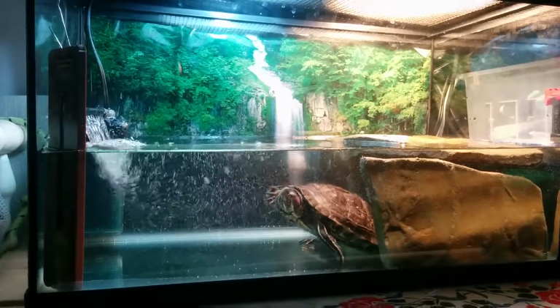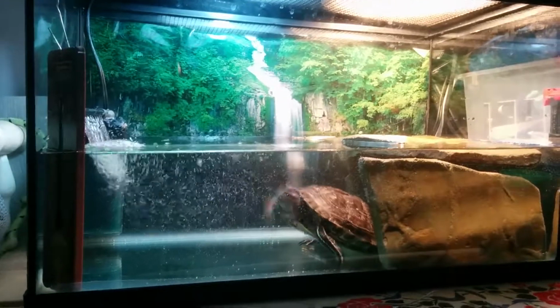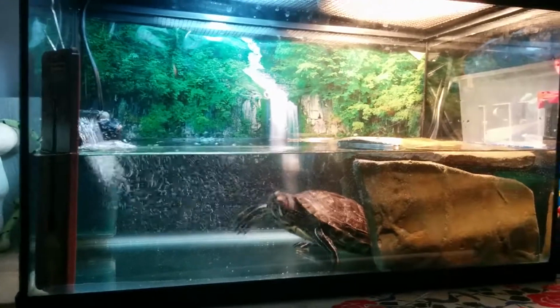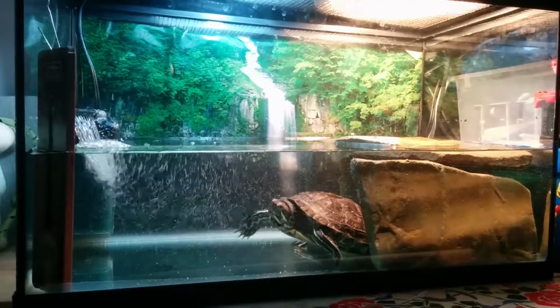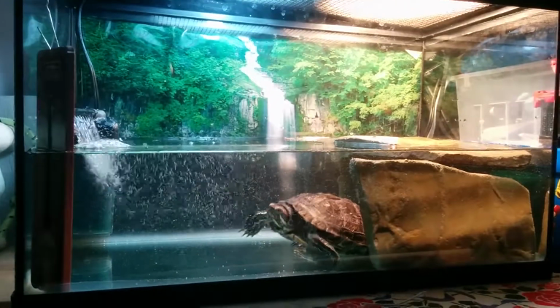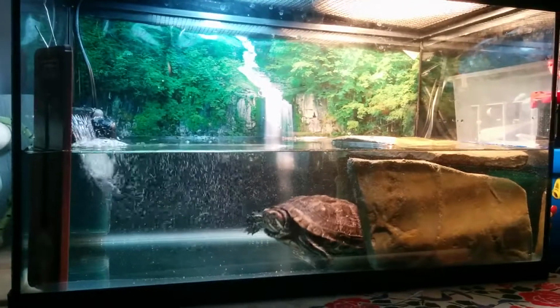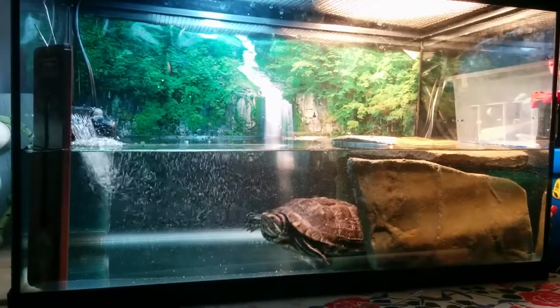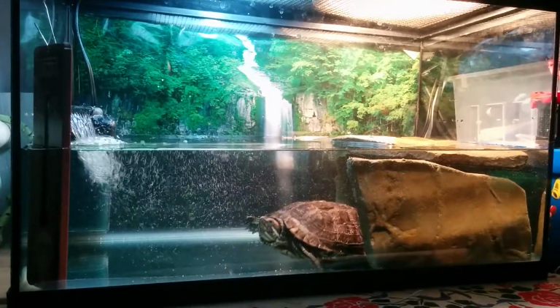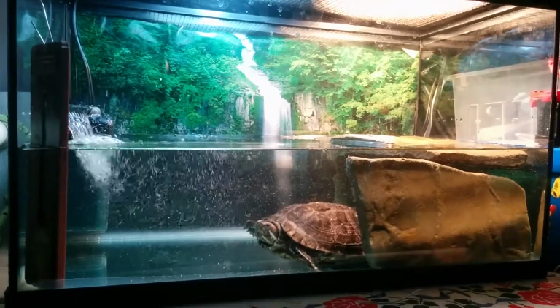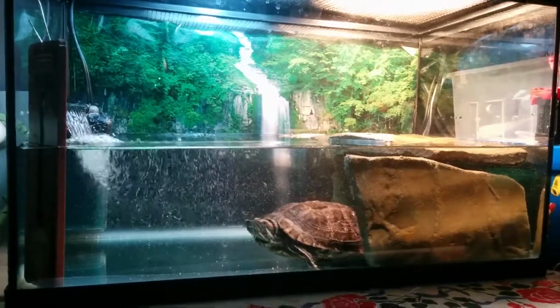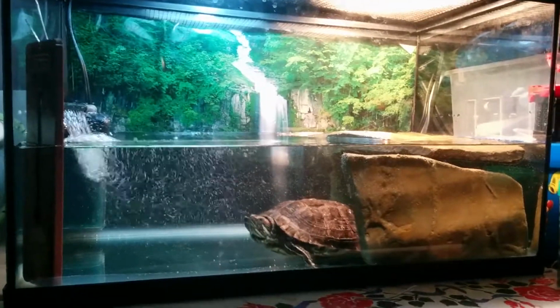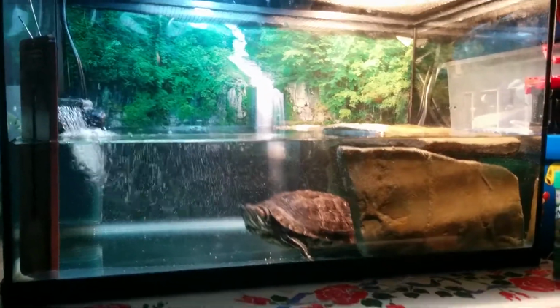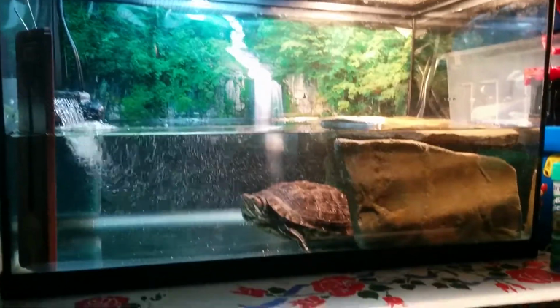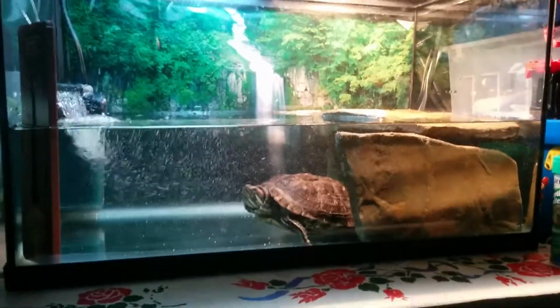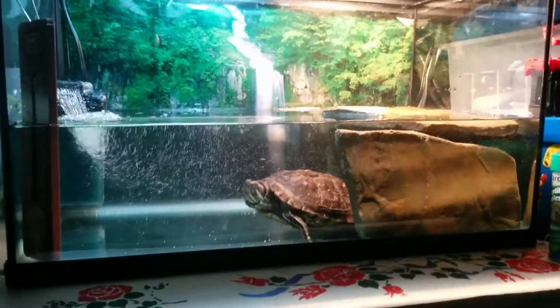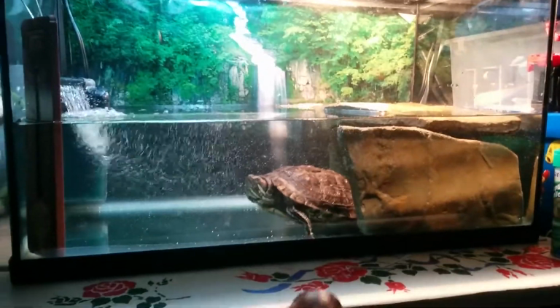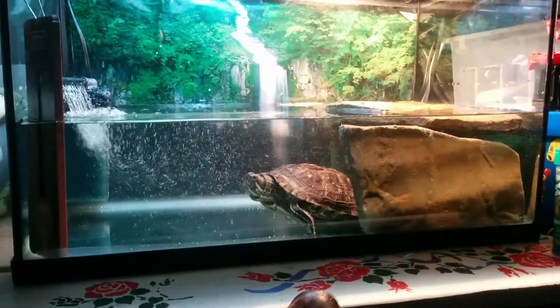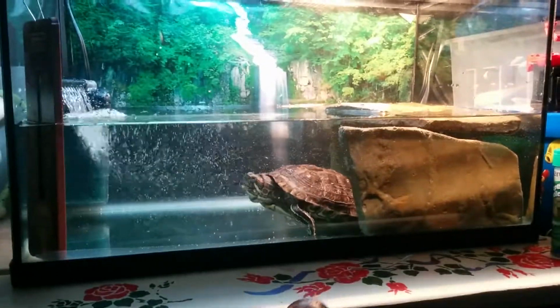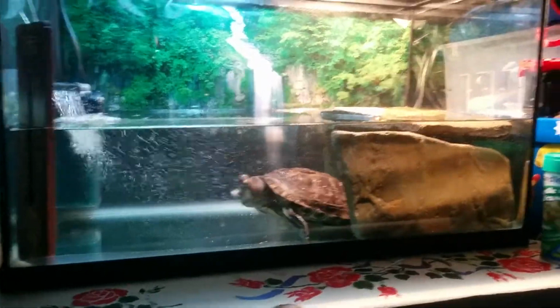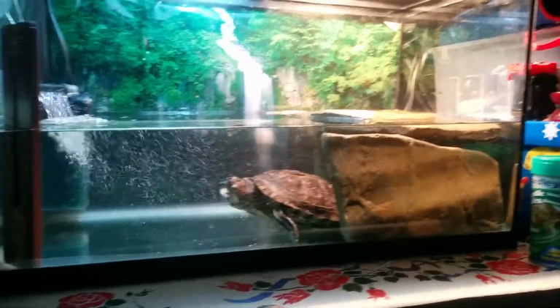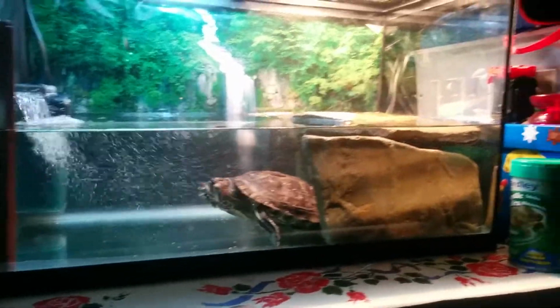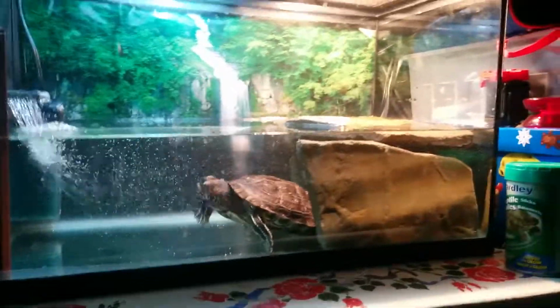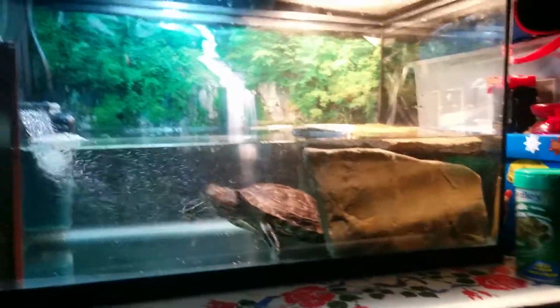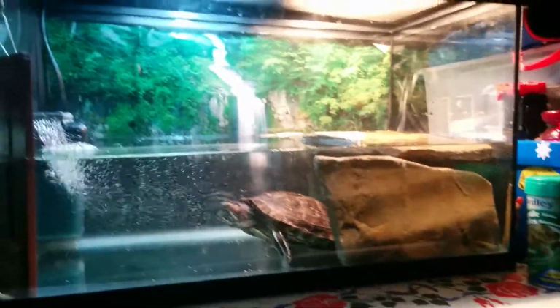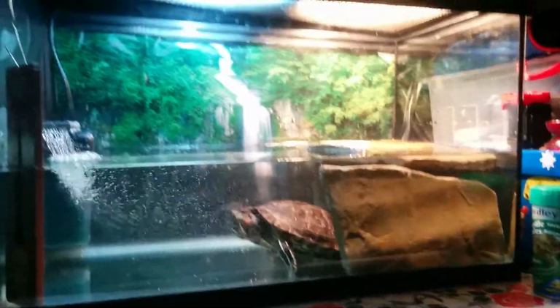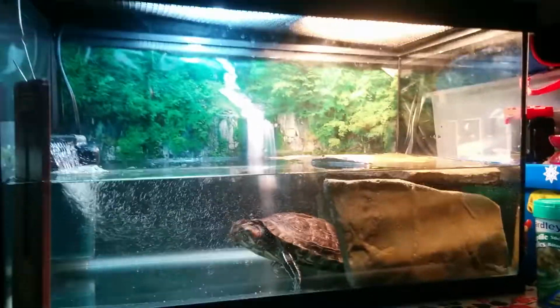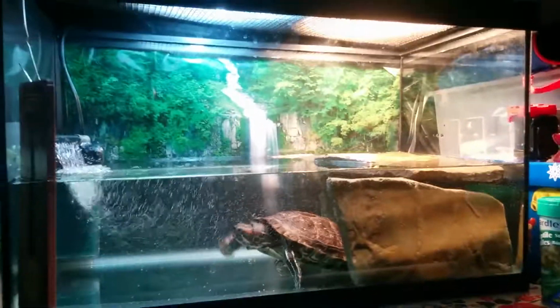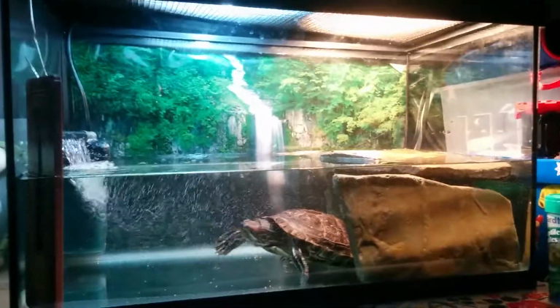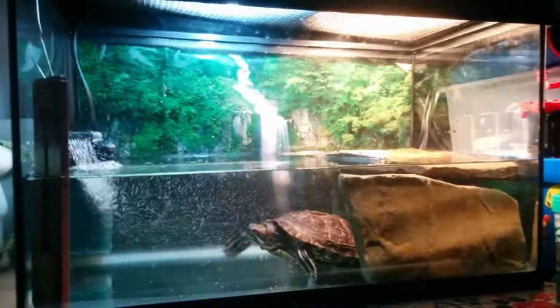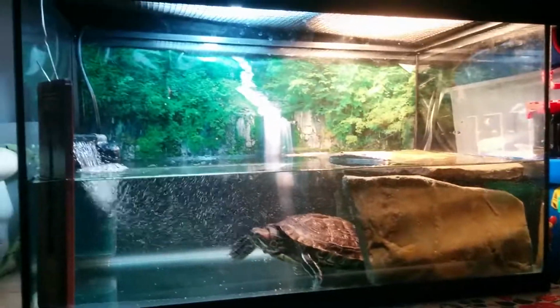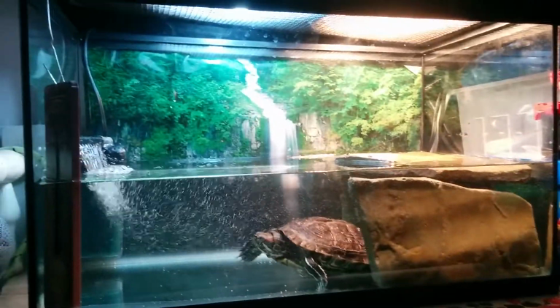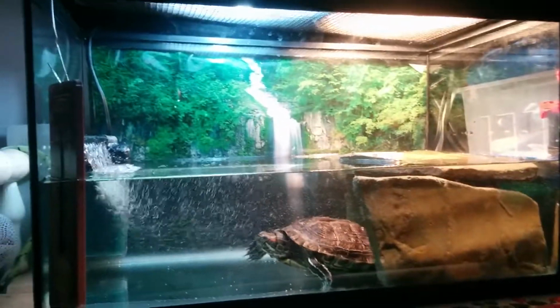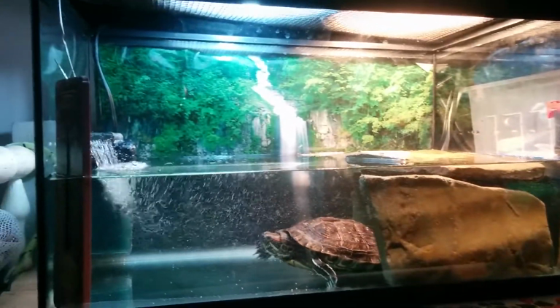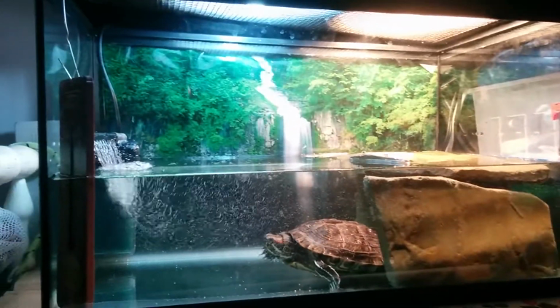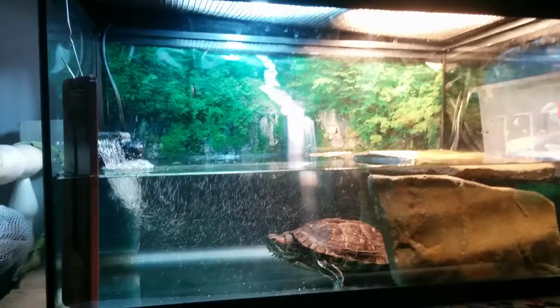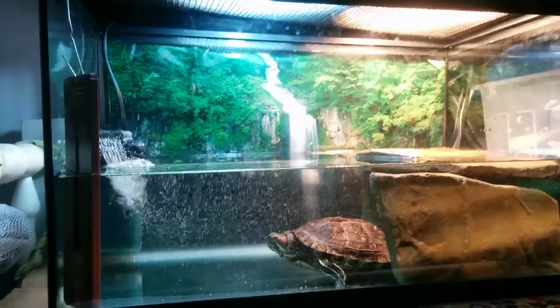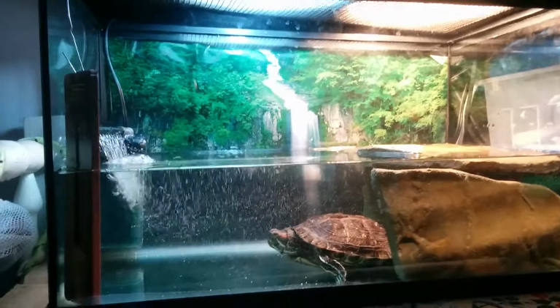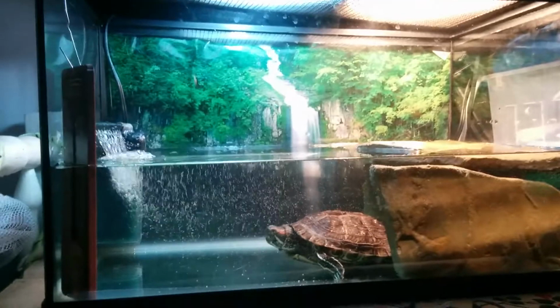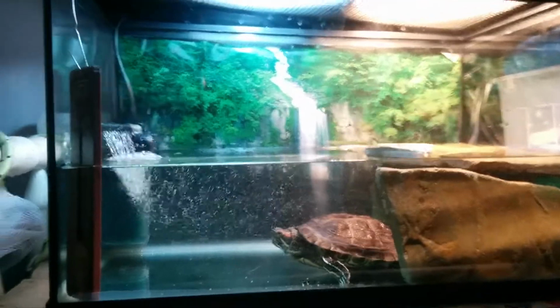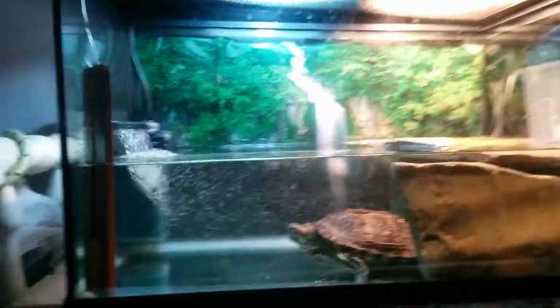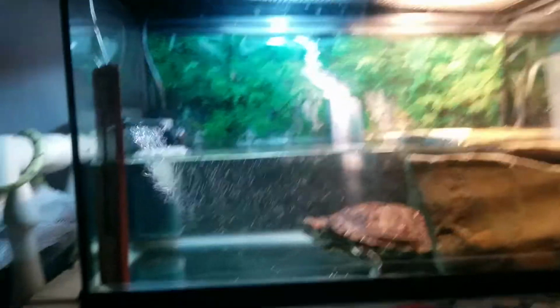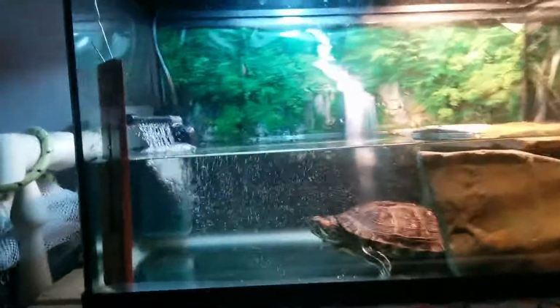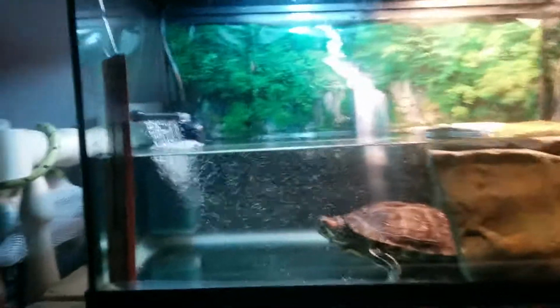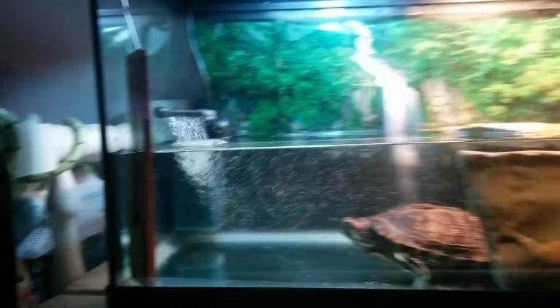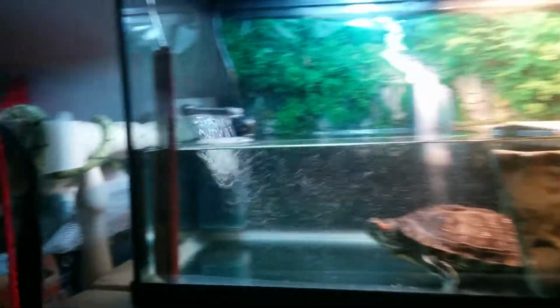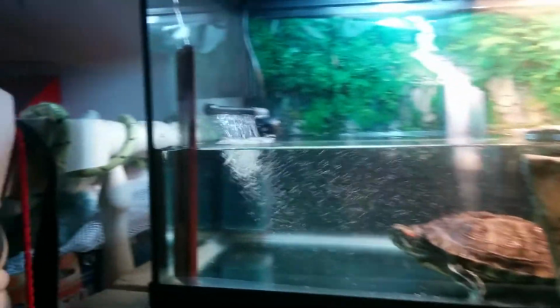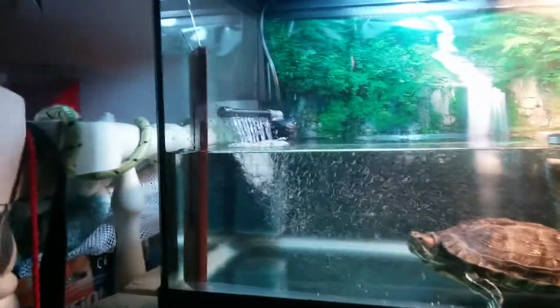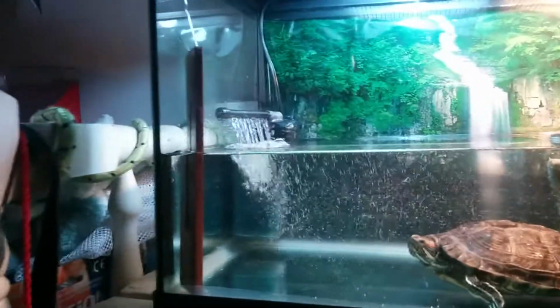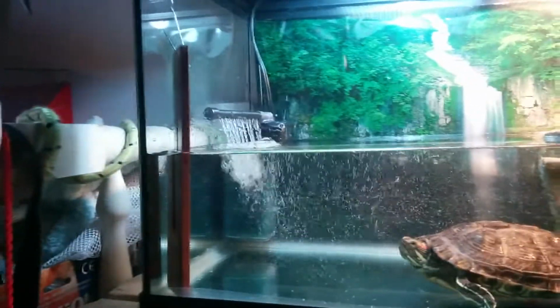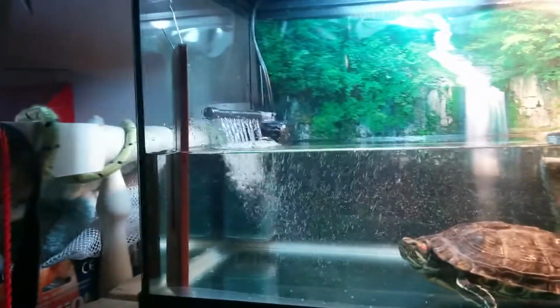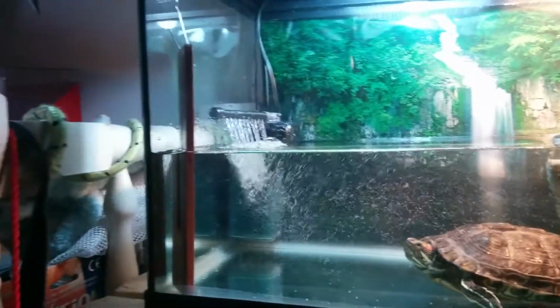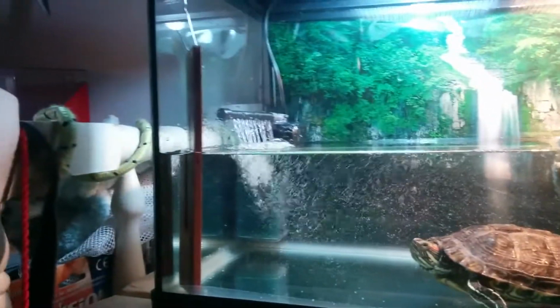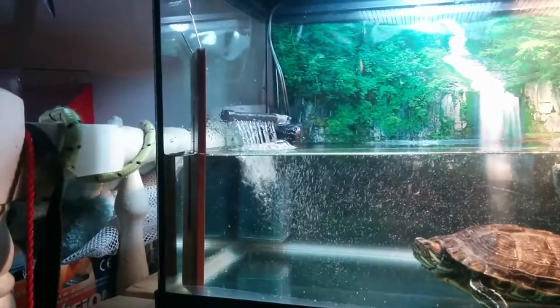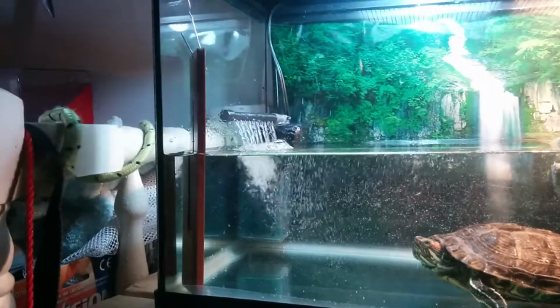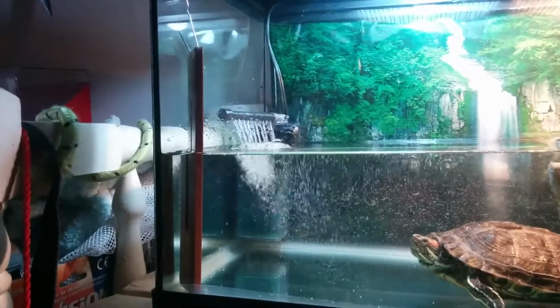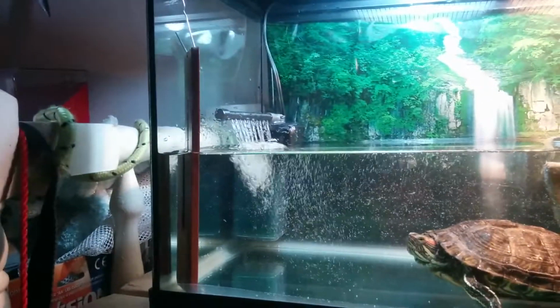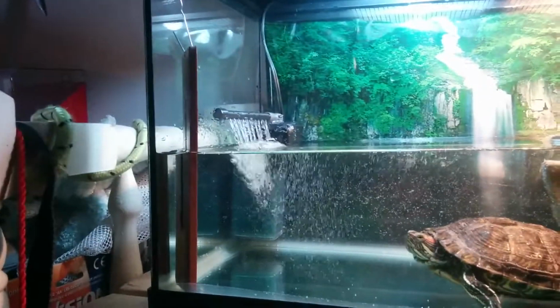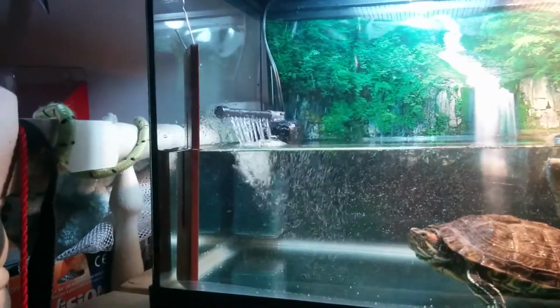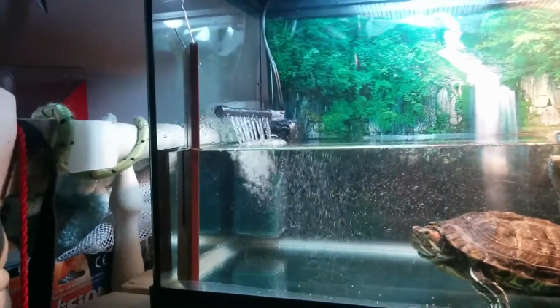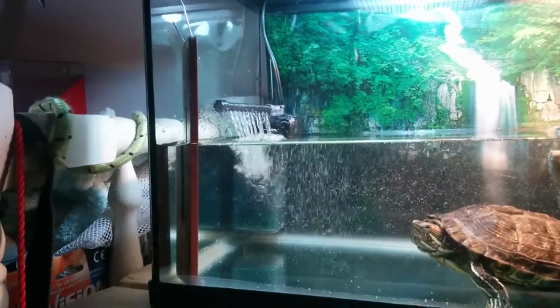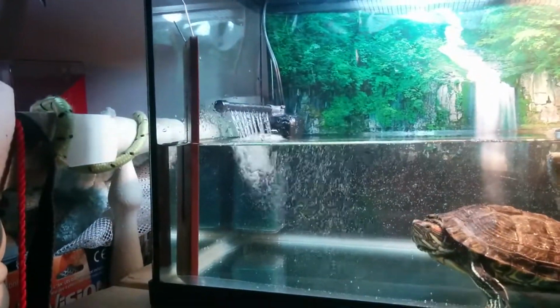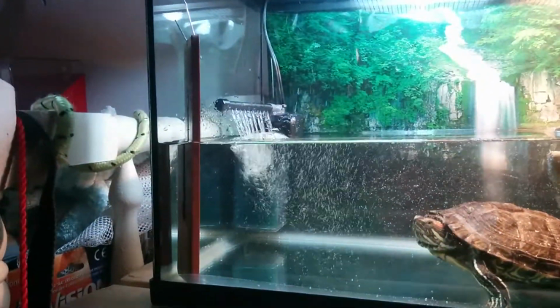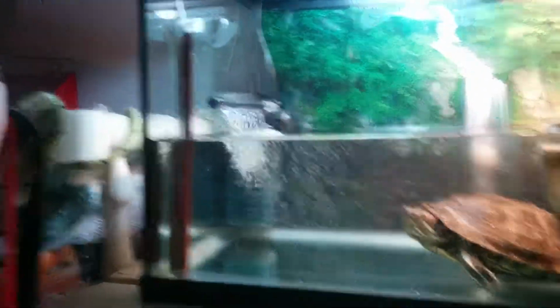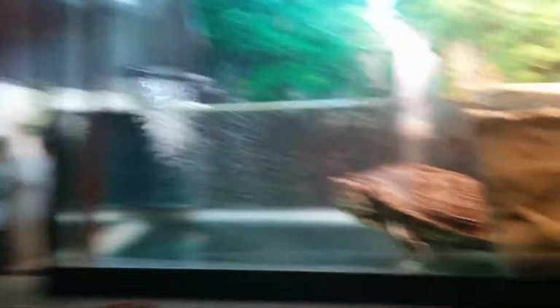Me and my family have customized and made this home so it's better now. There's an oxygenator and filter.